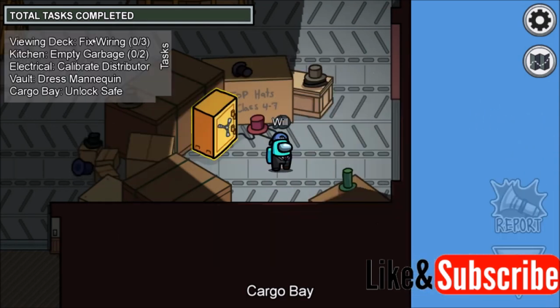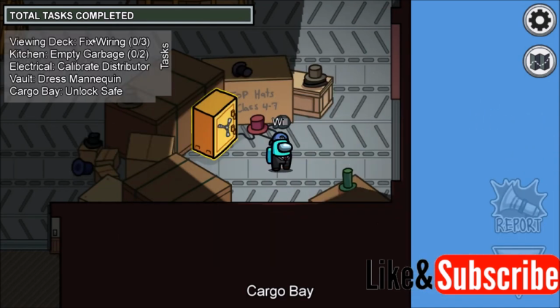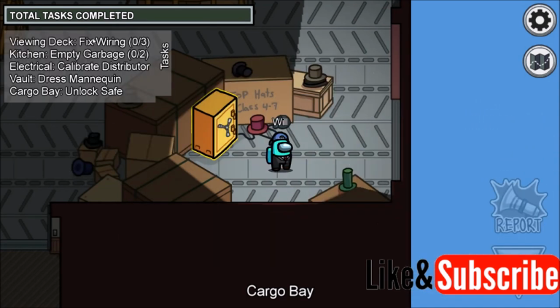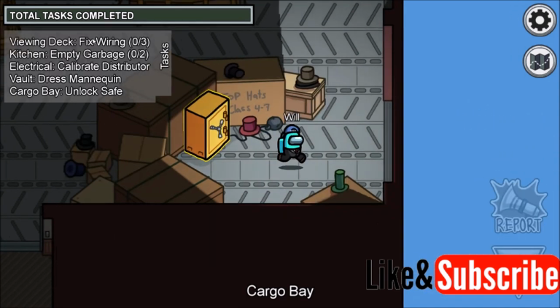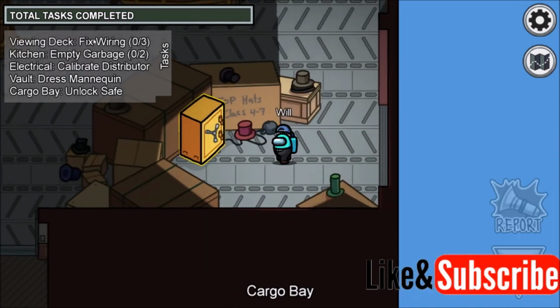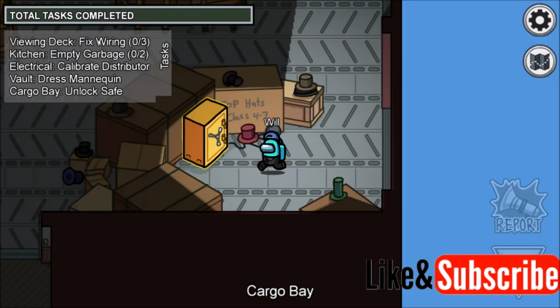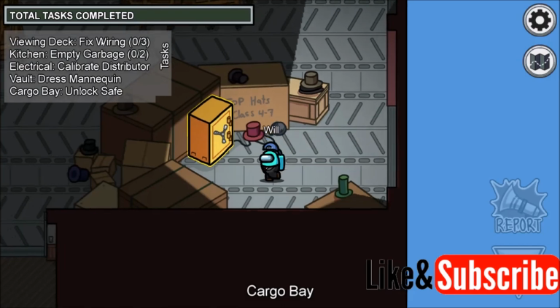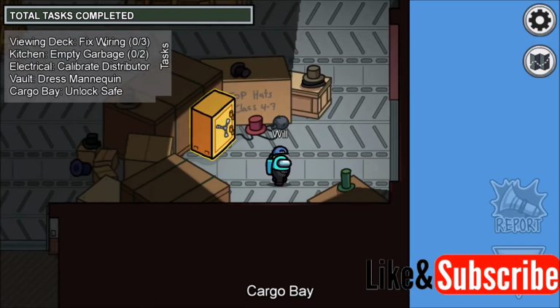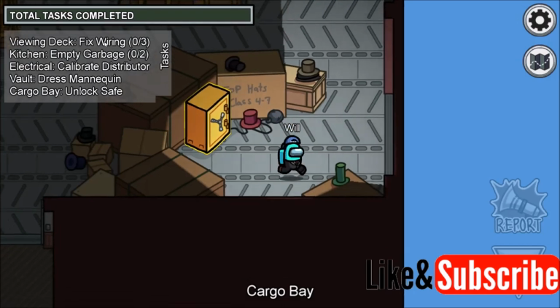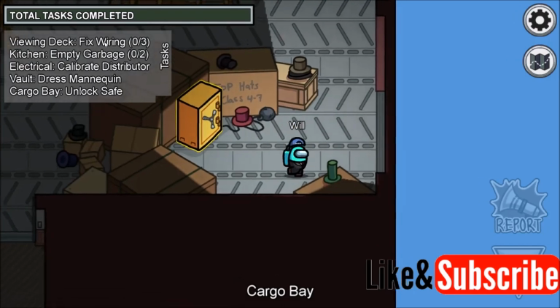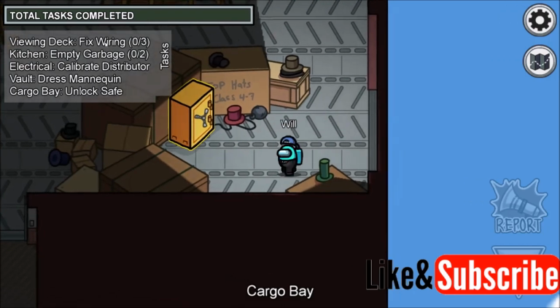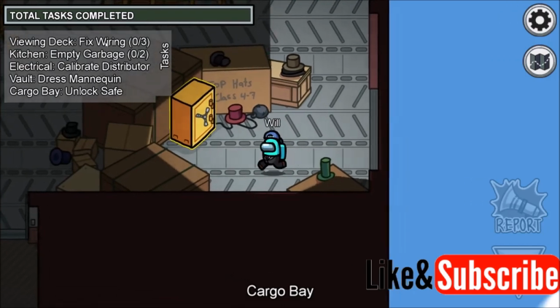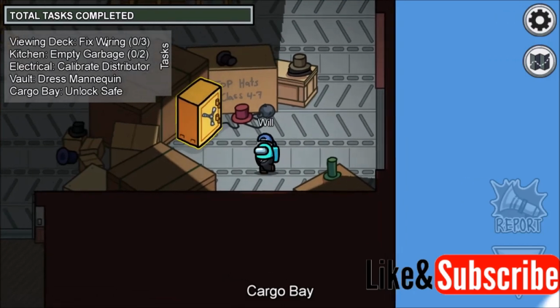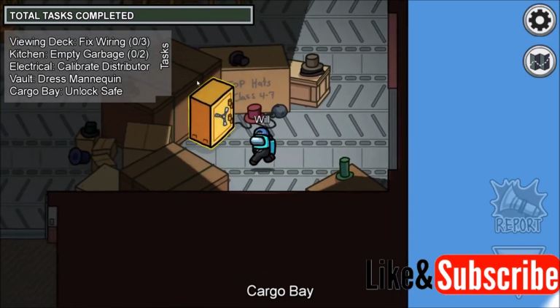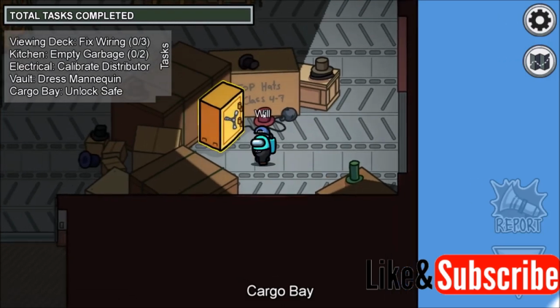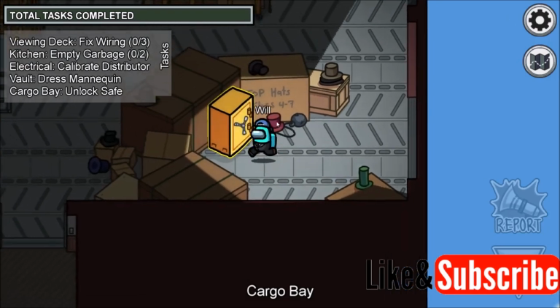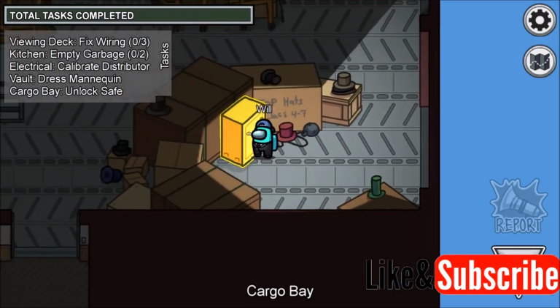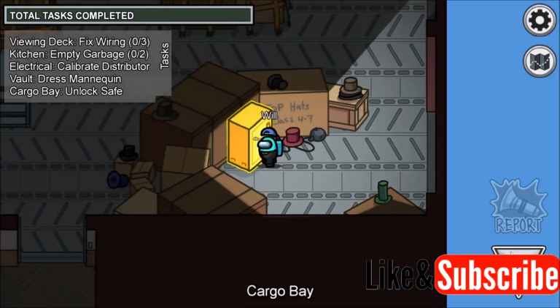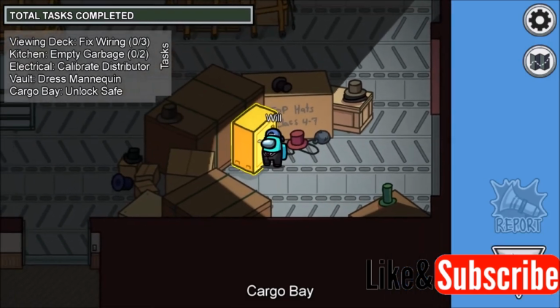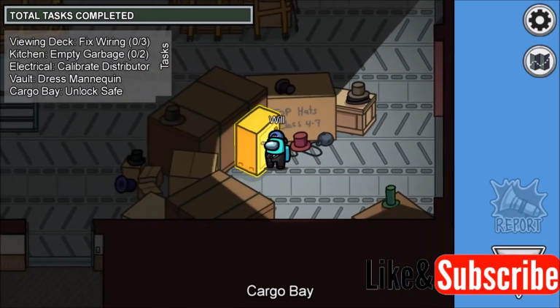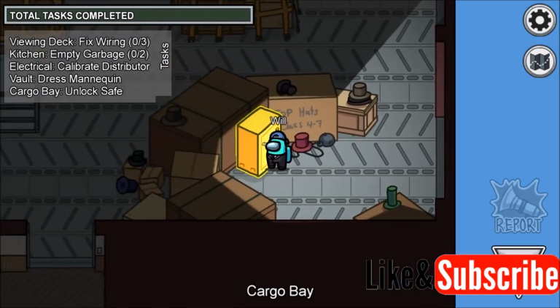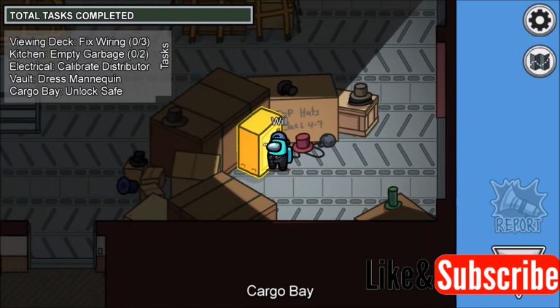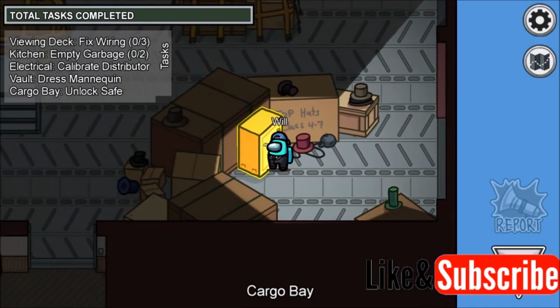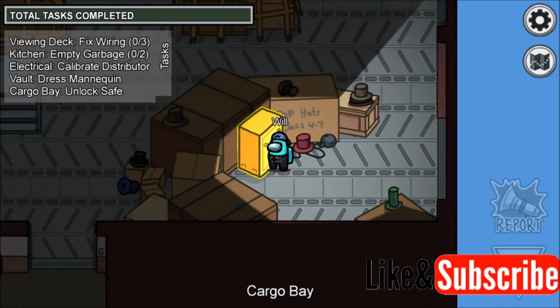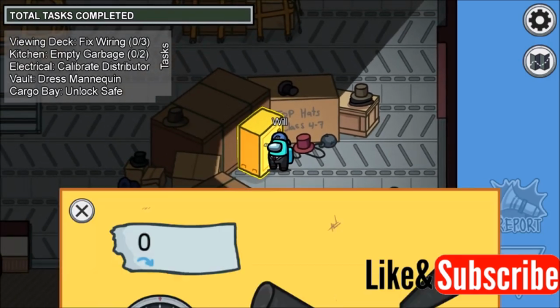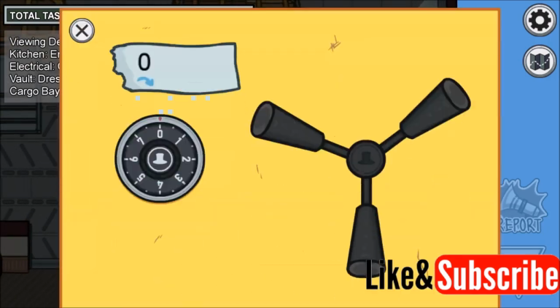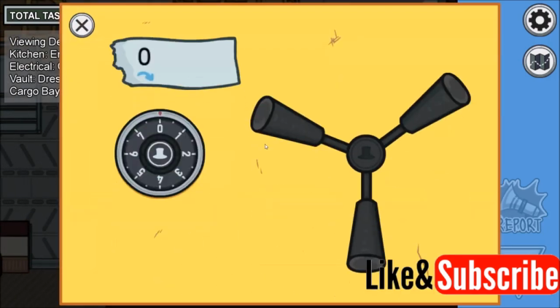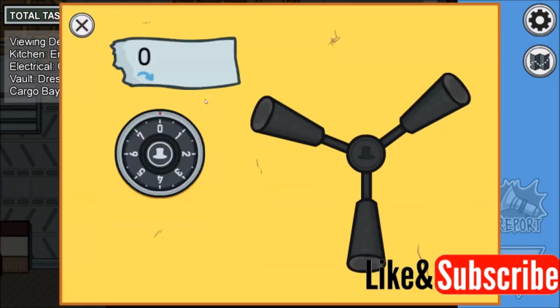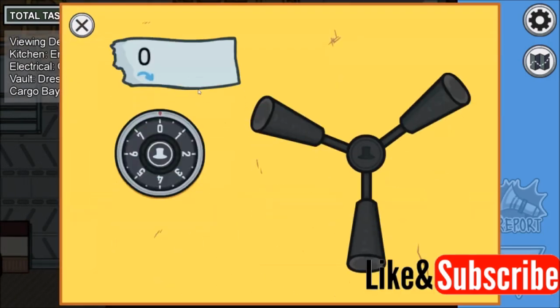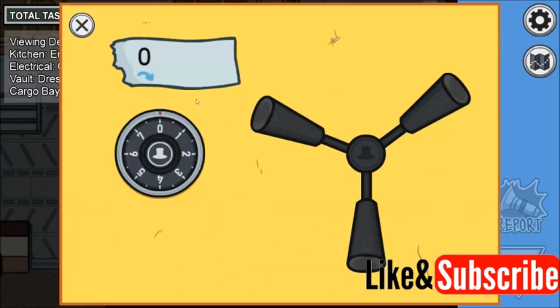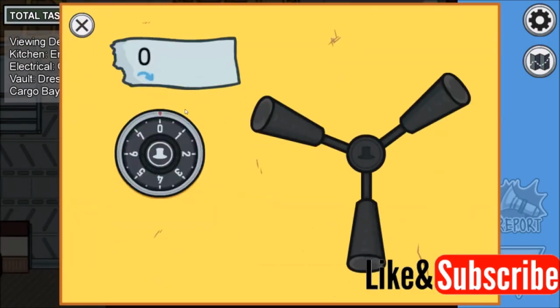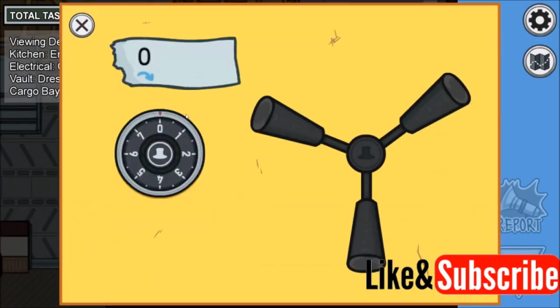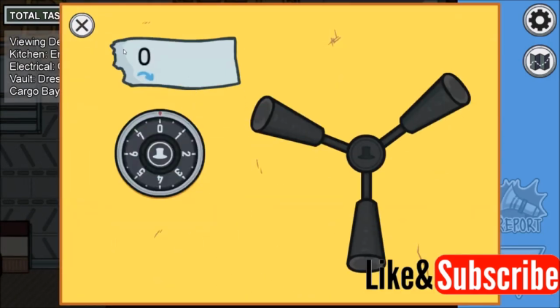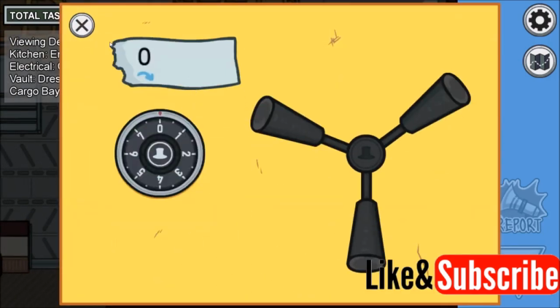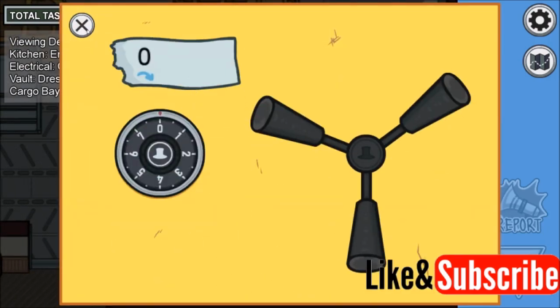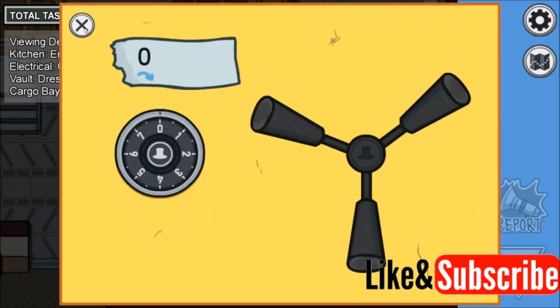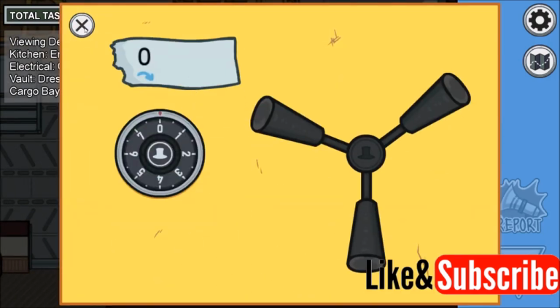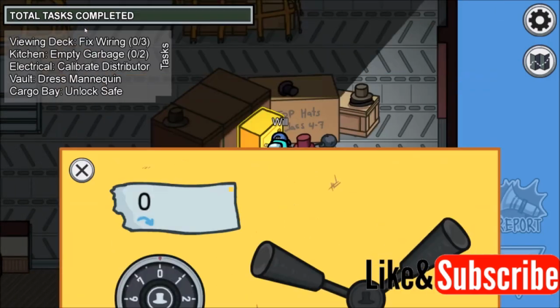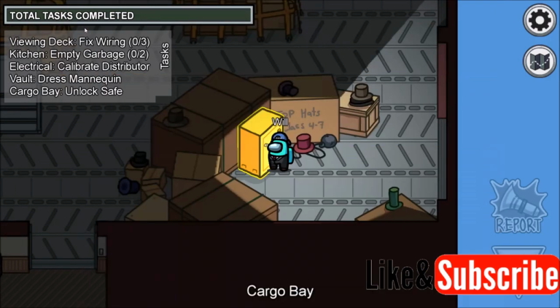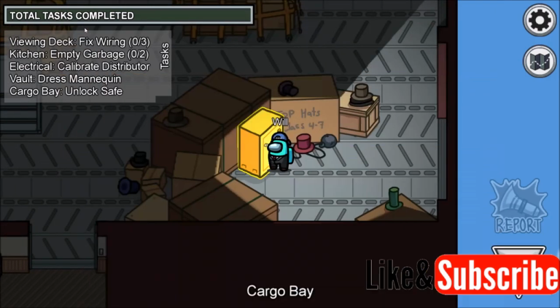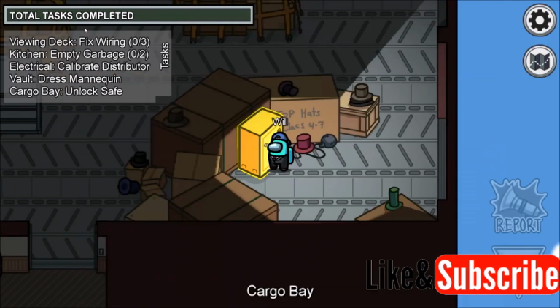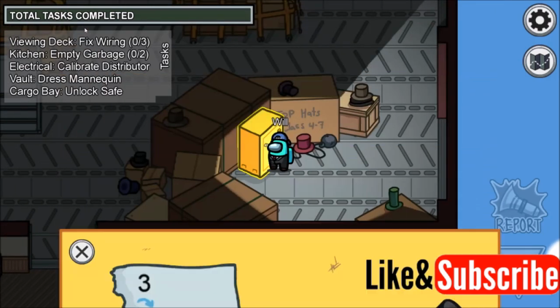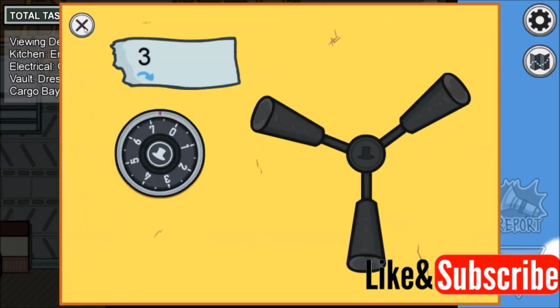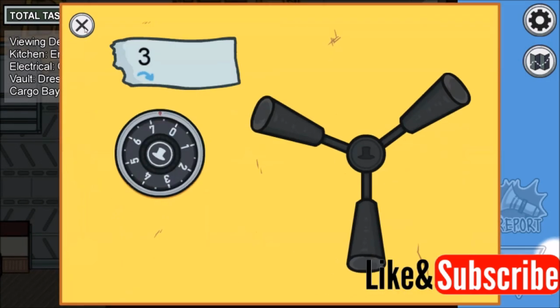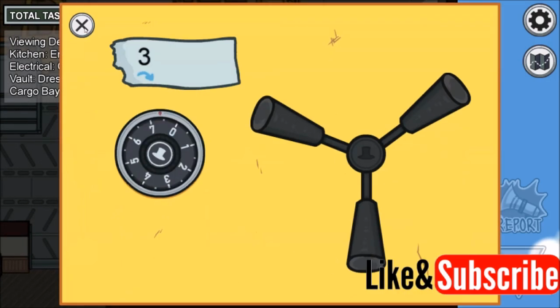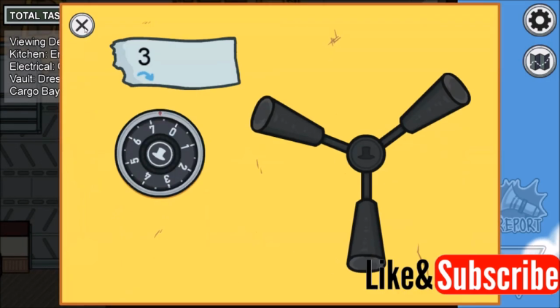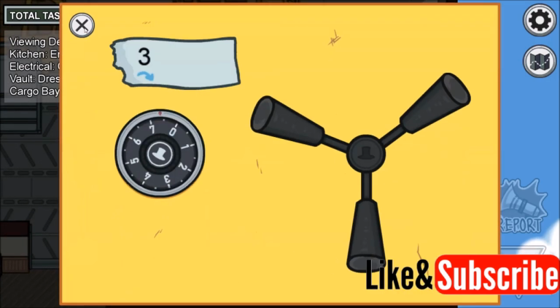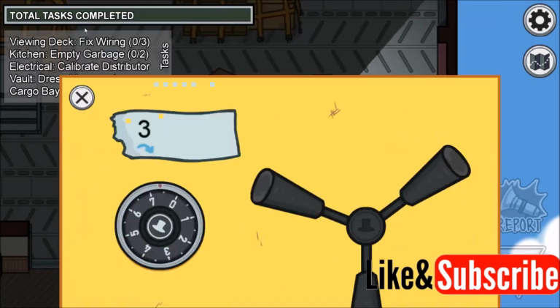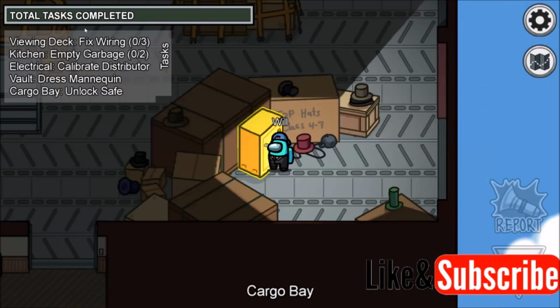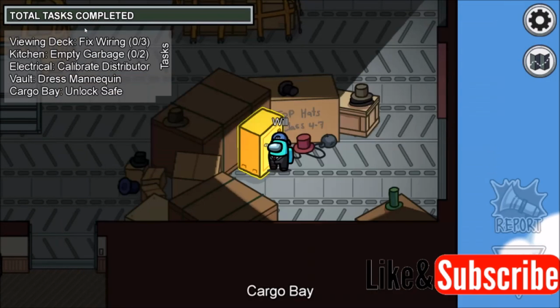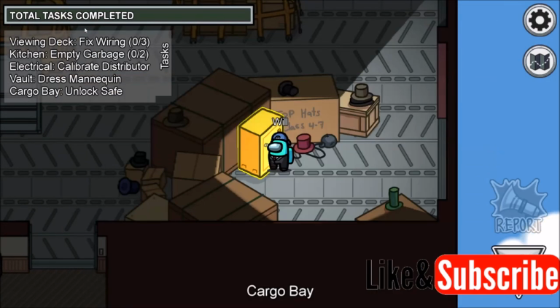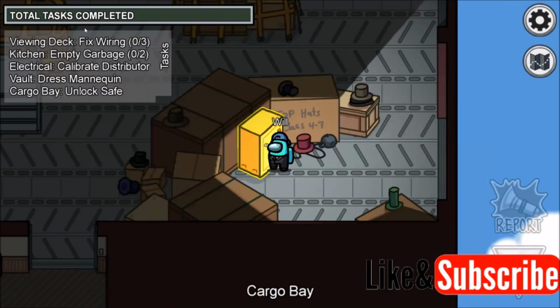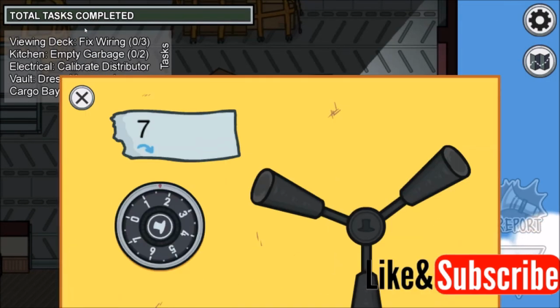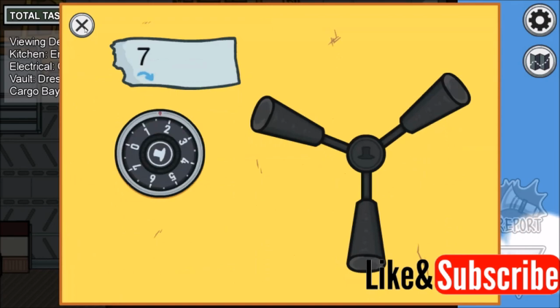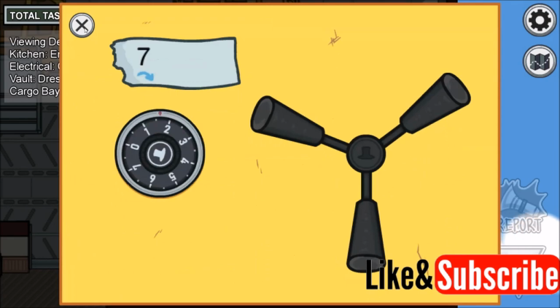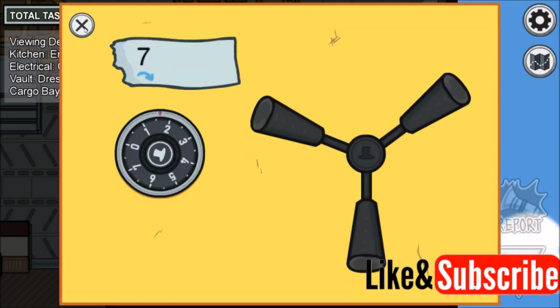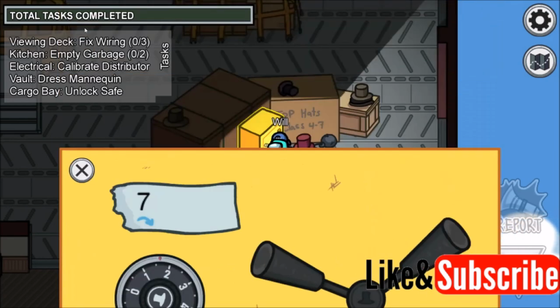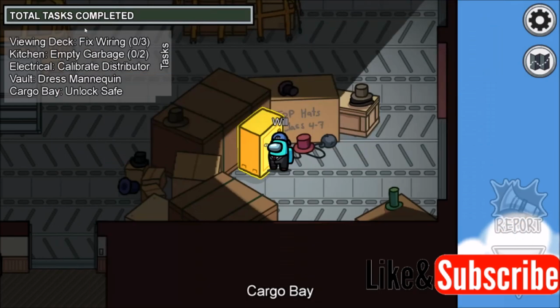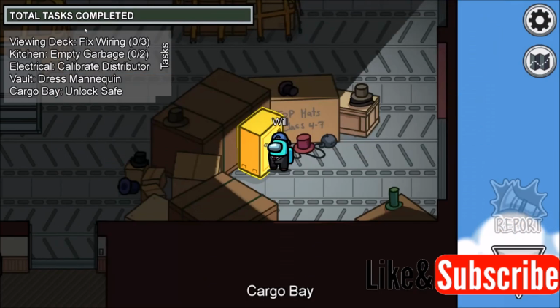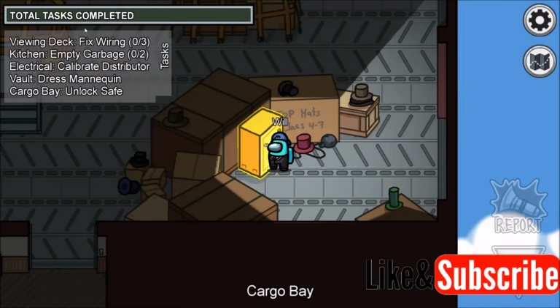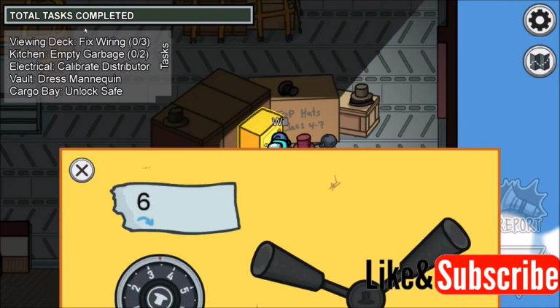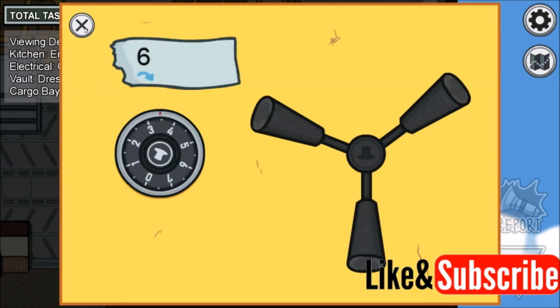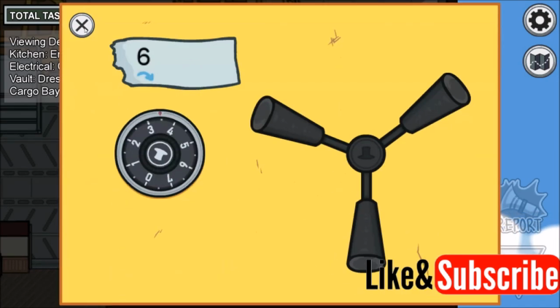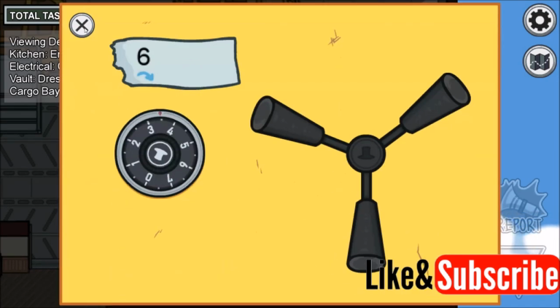Make your way to the safe and then go ahead and use it. Every time you open the task at the safe it's going to be a different number.